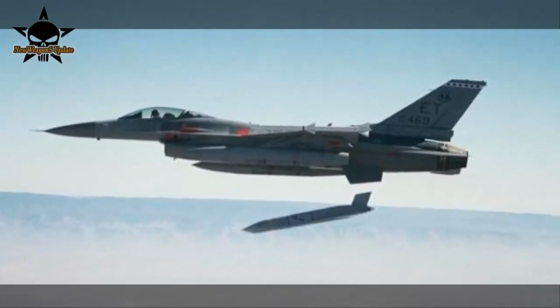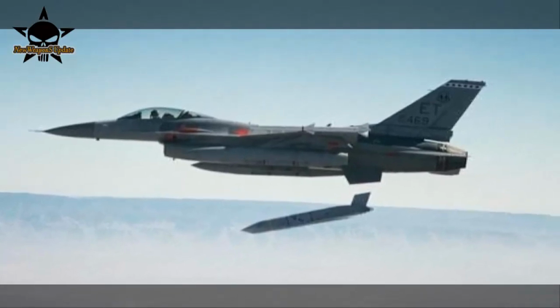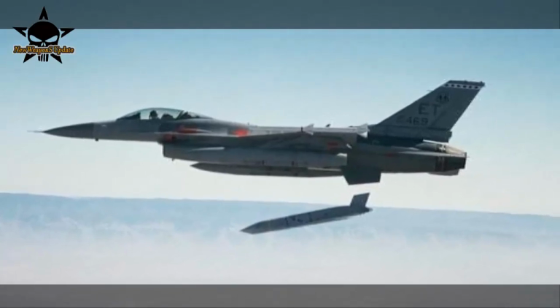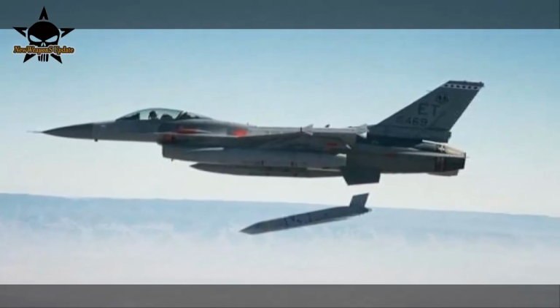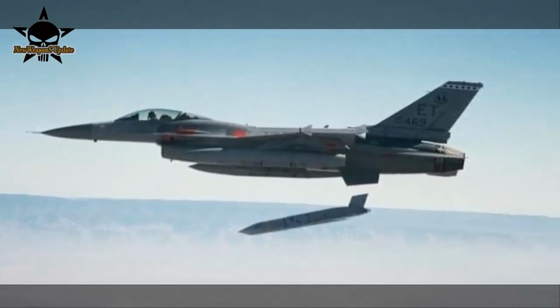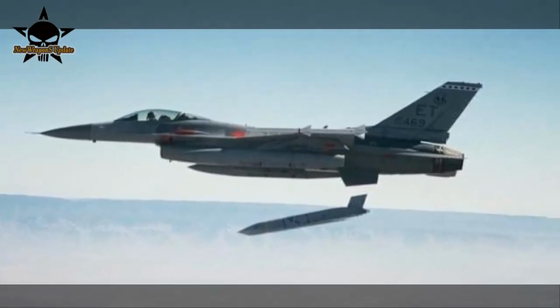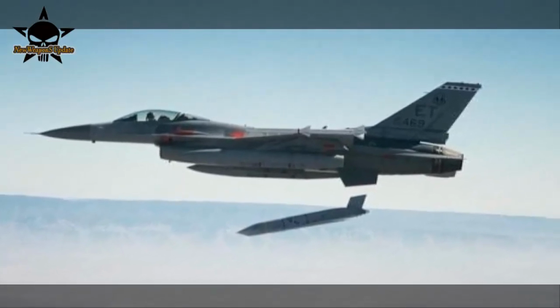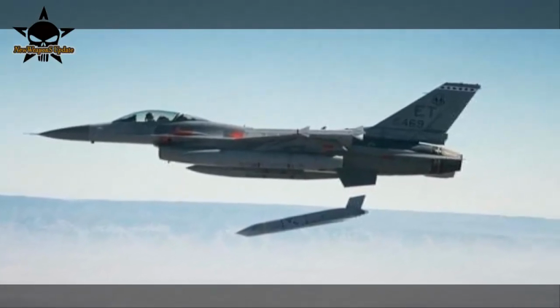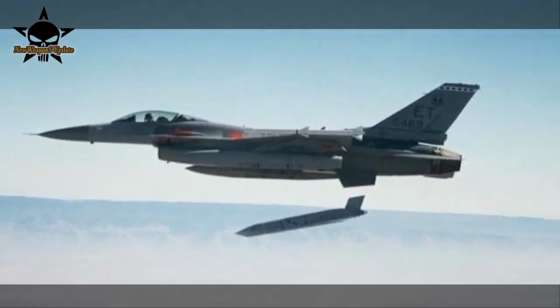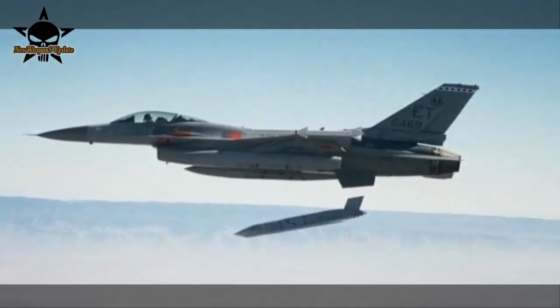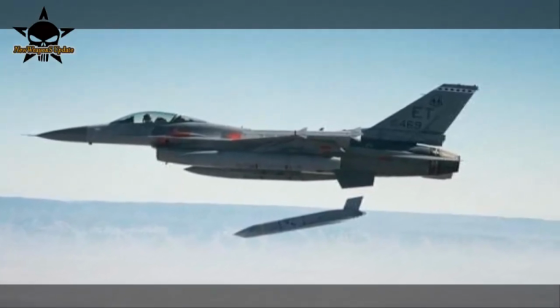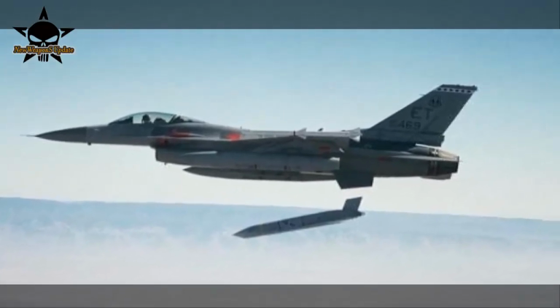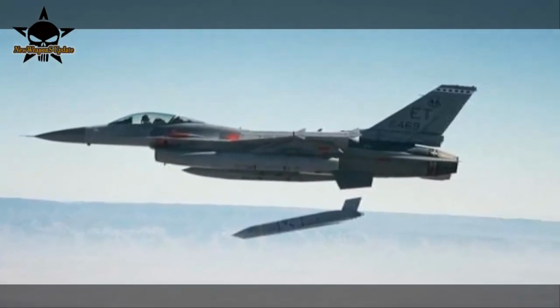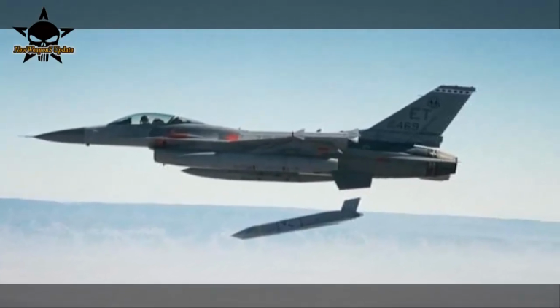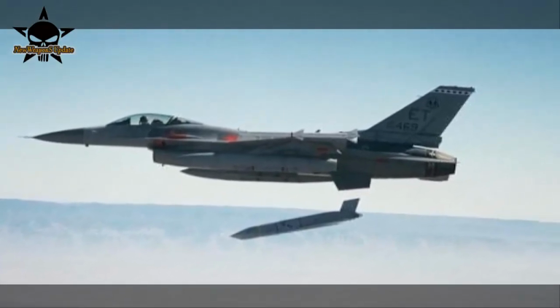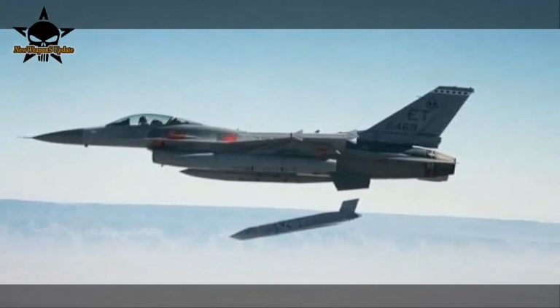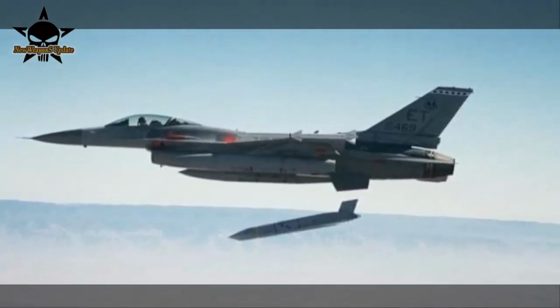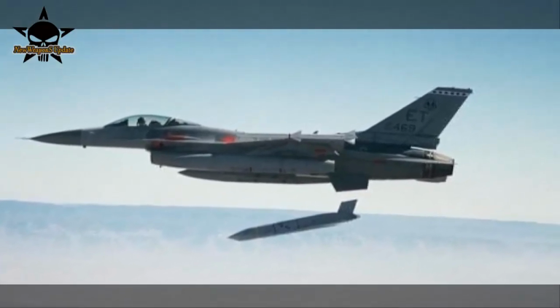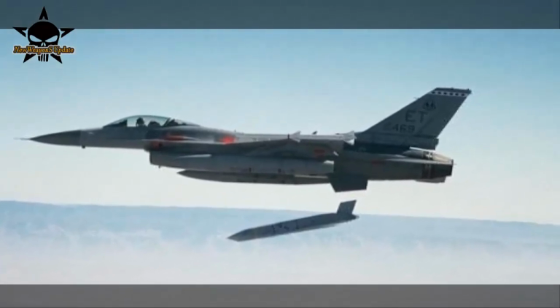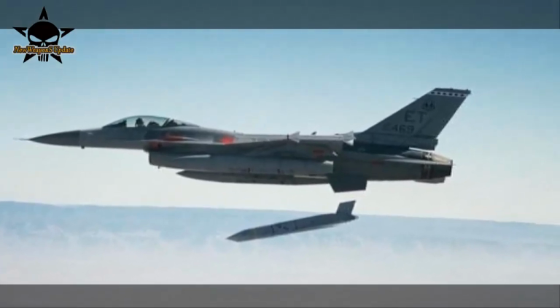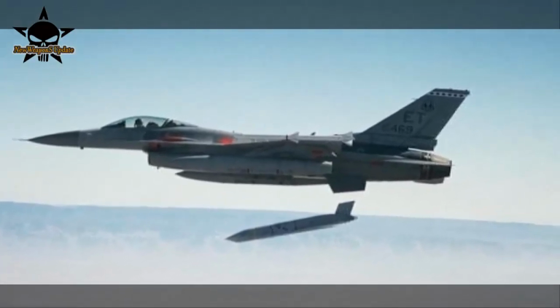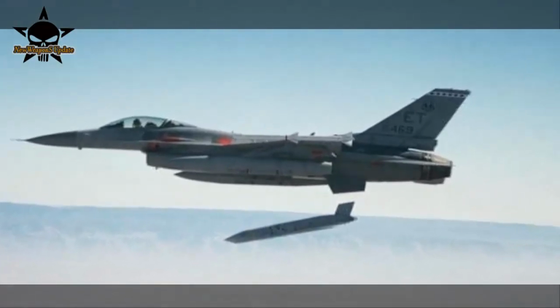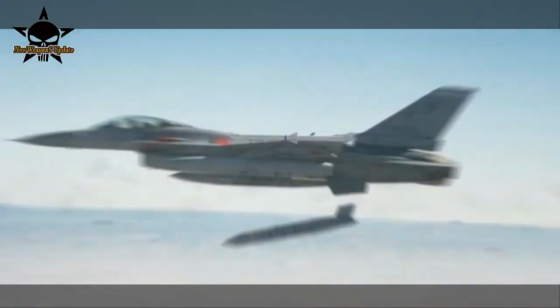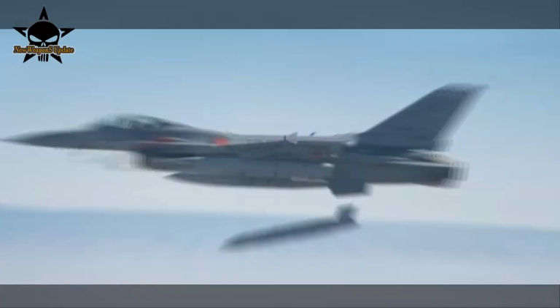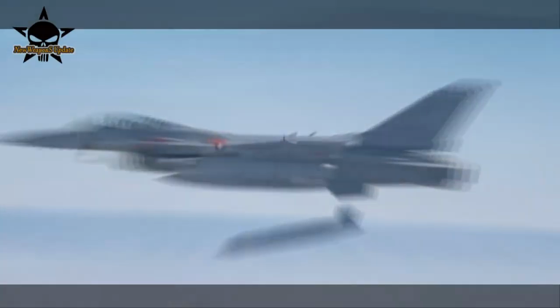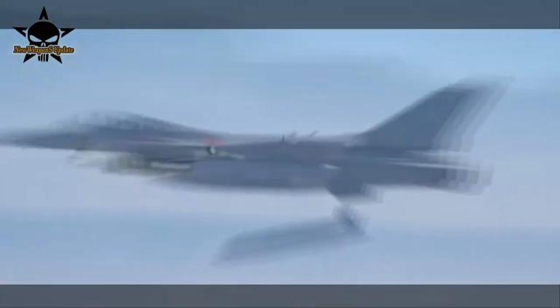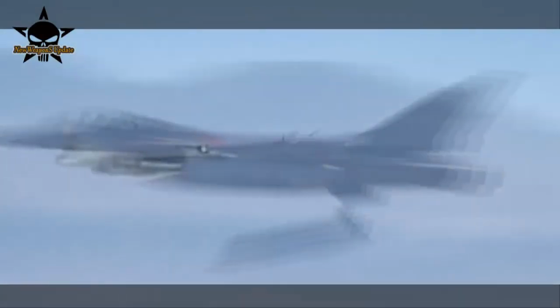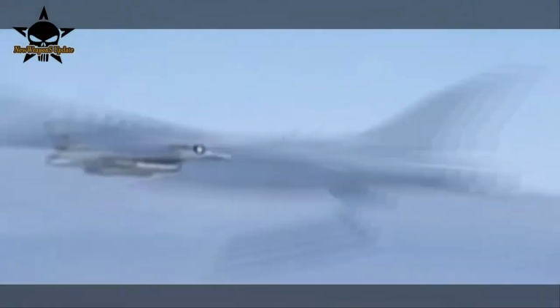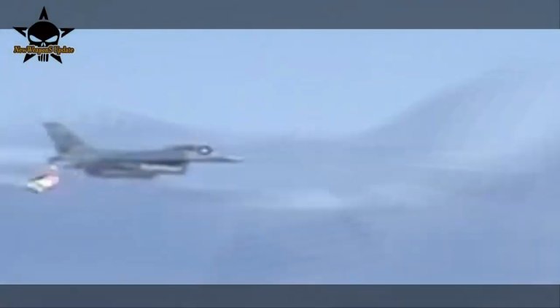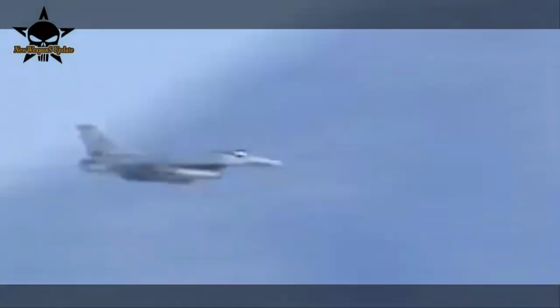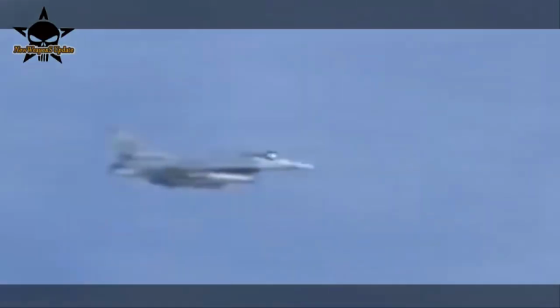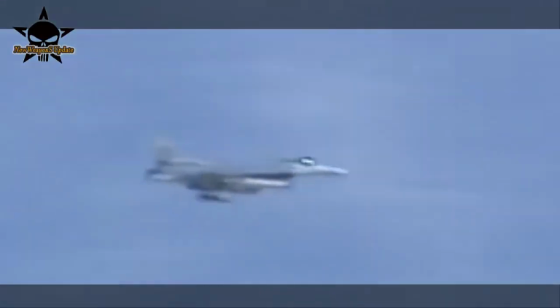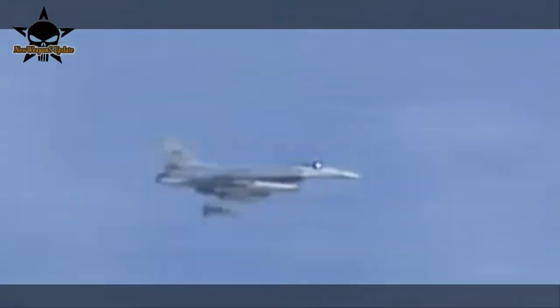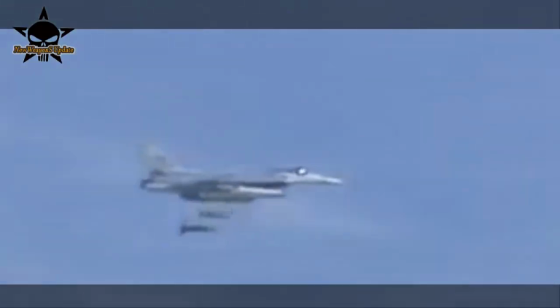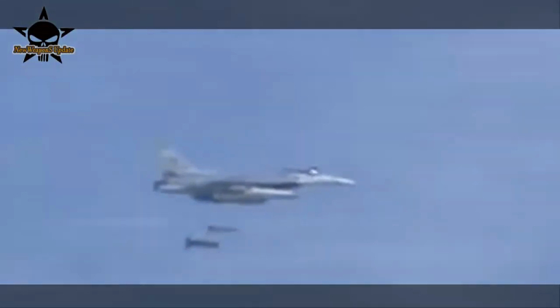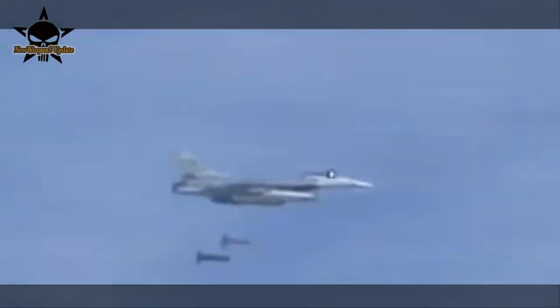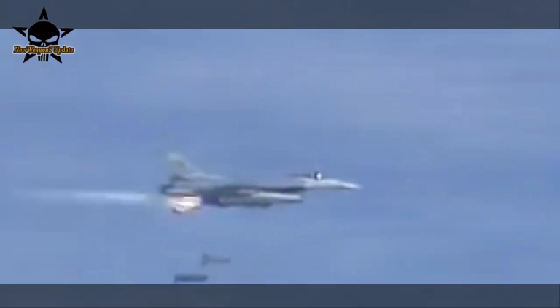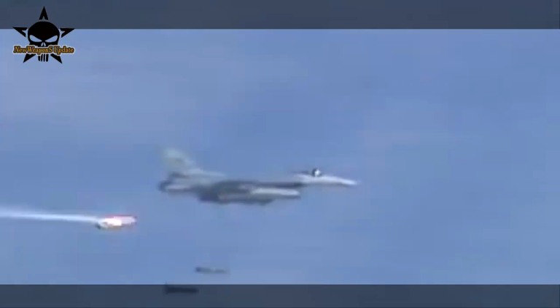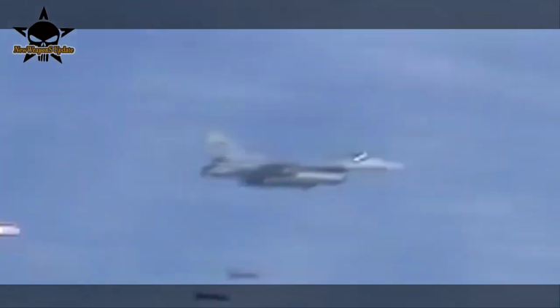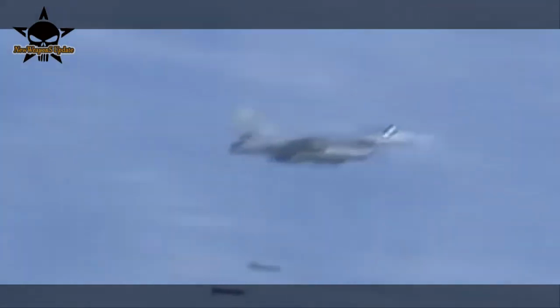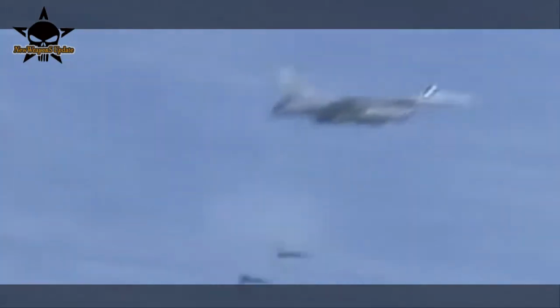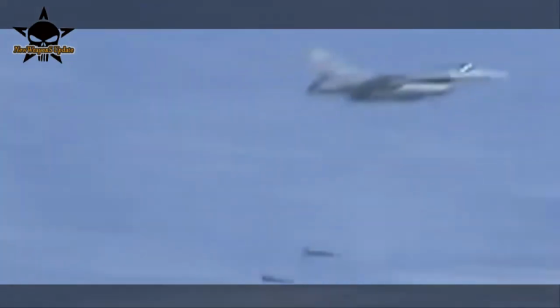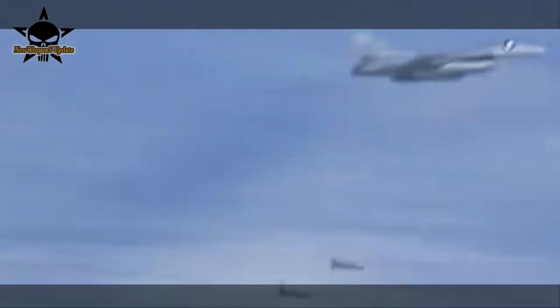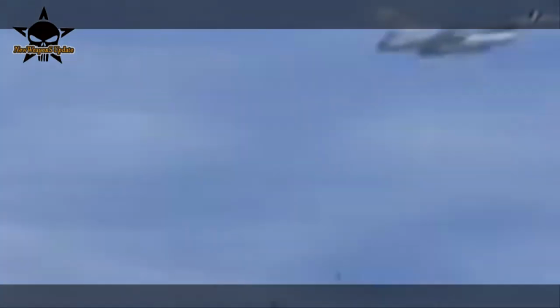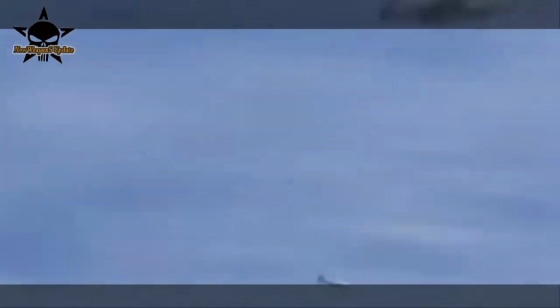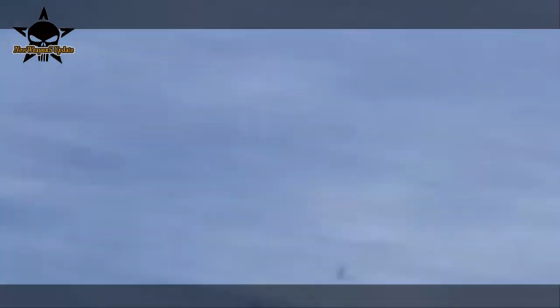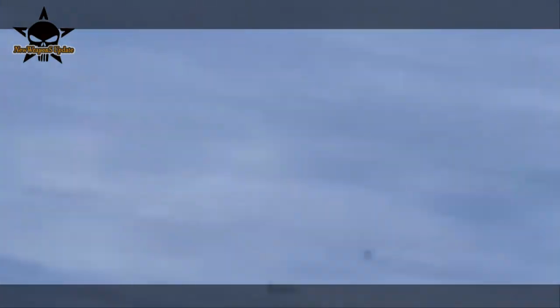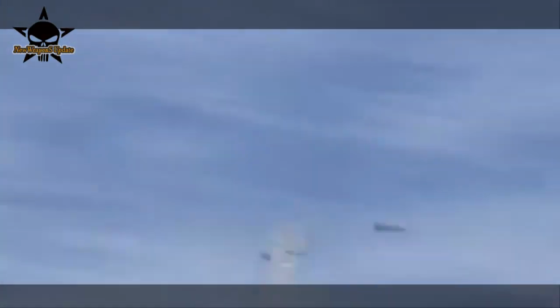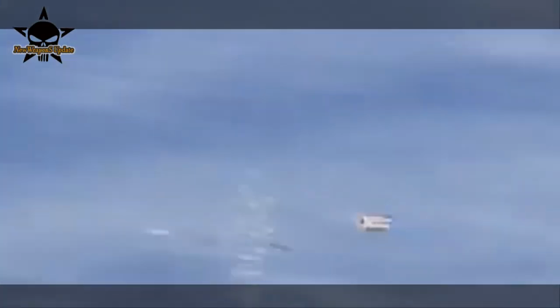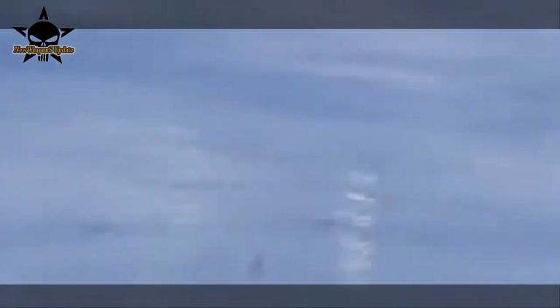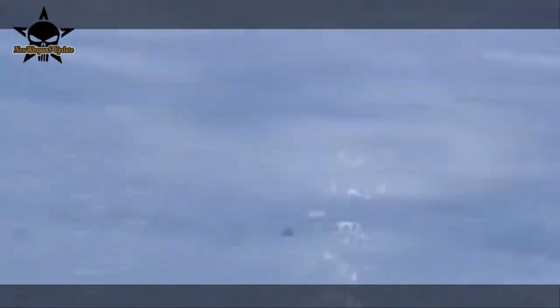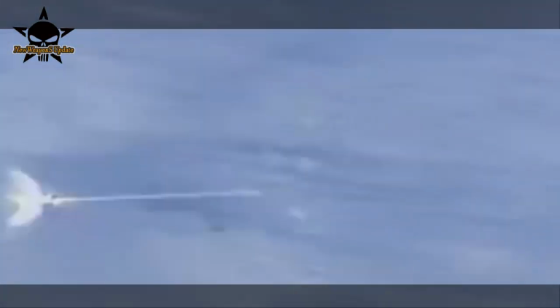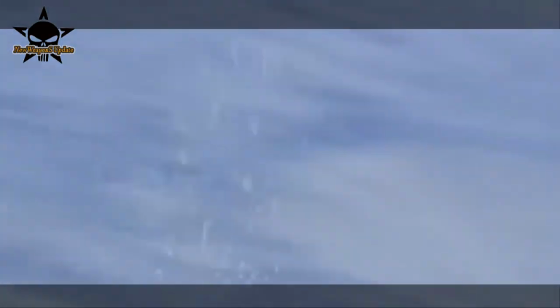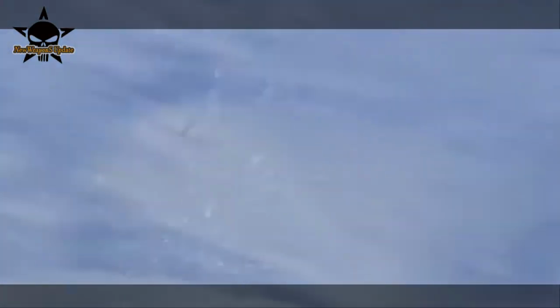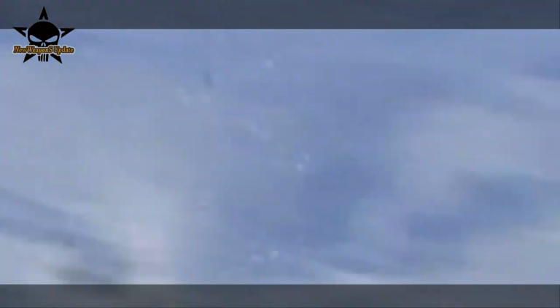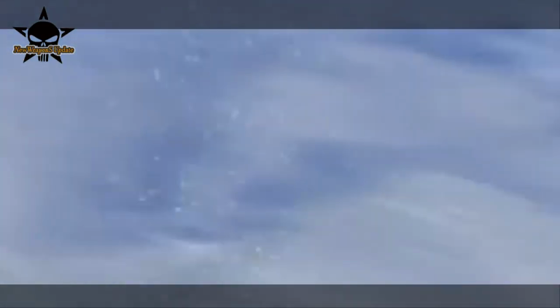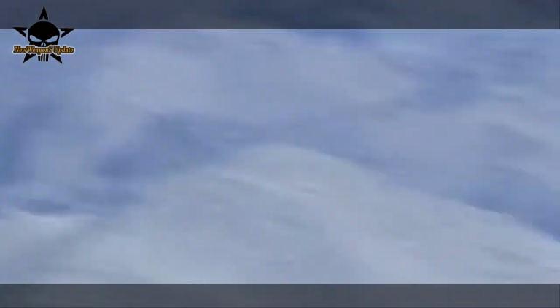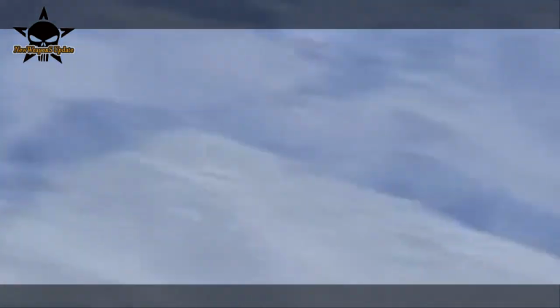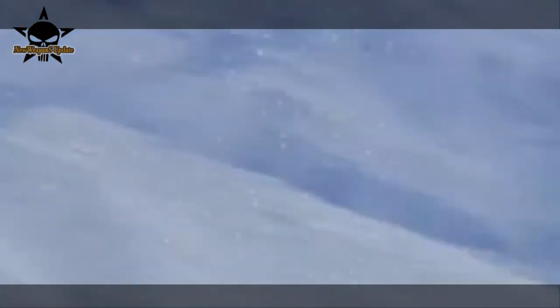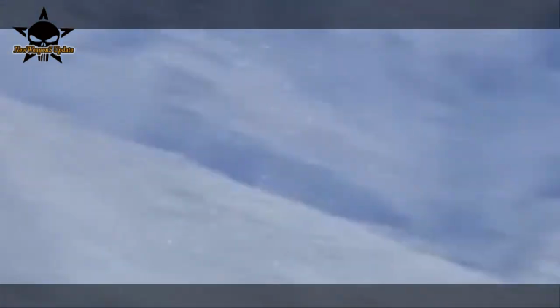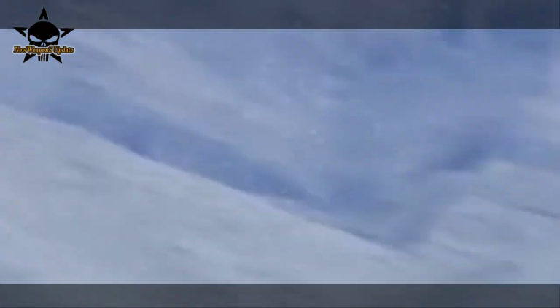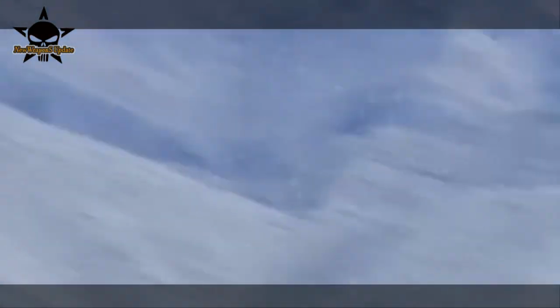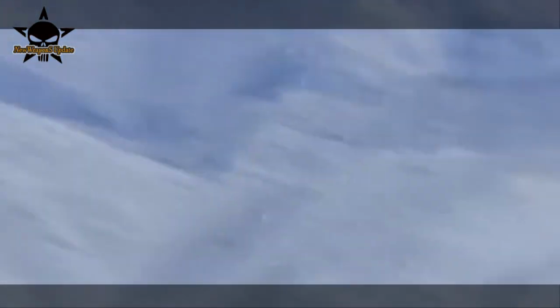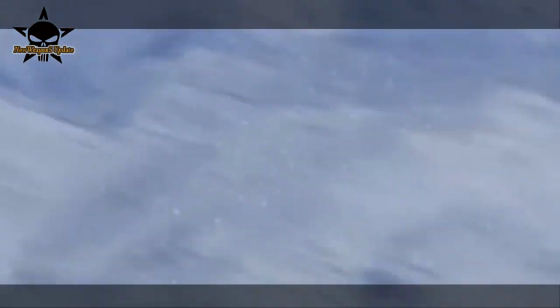The test series went smoothly because the 10 weapons functioned as they should, and succeeded in meeting or exceeding all stipulated conditions.